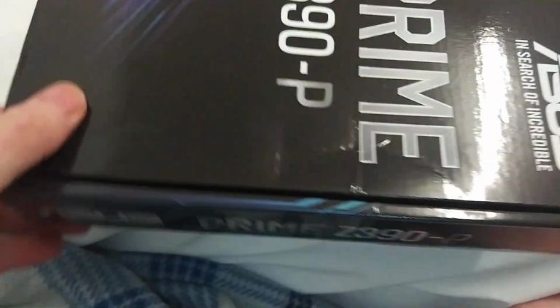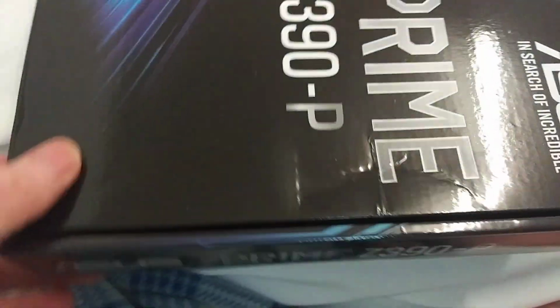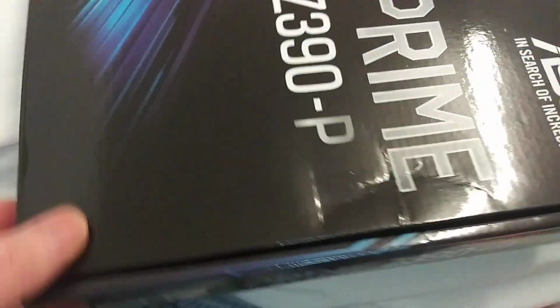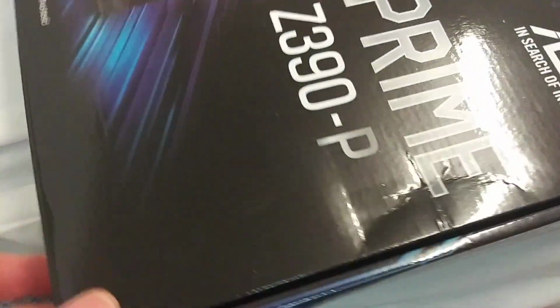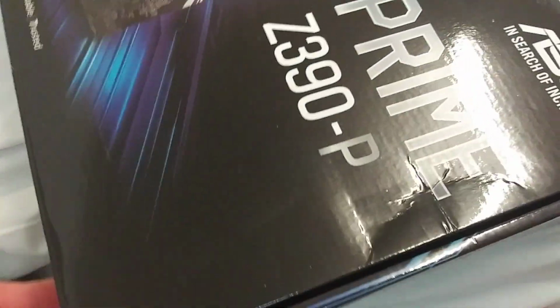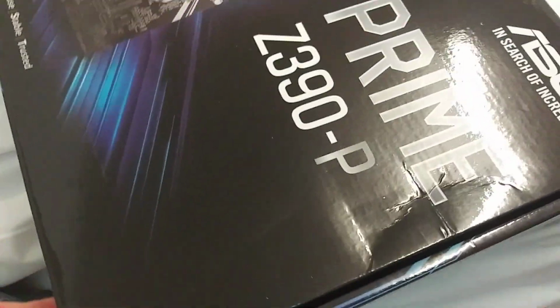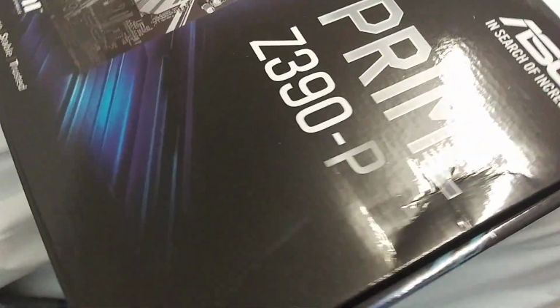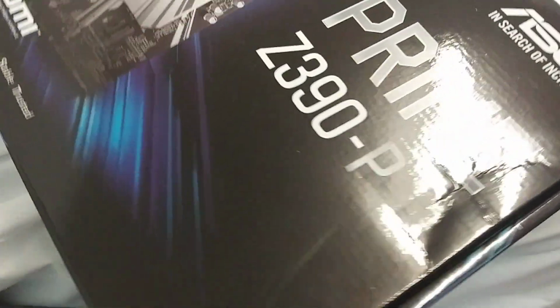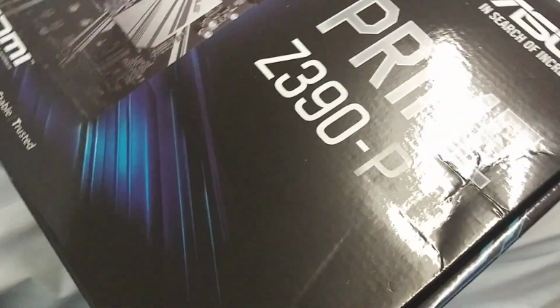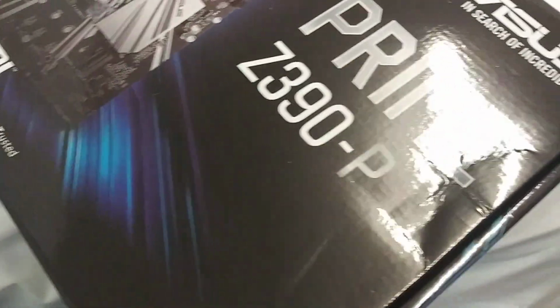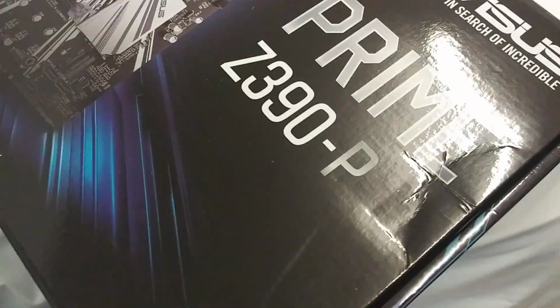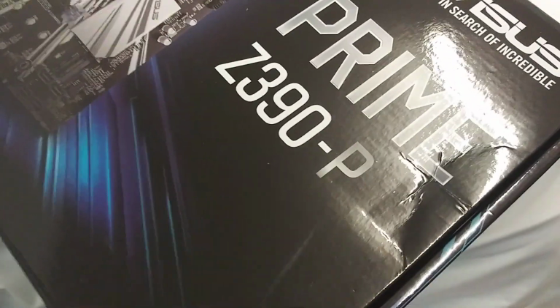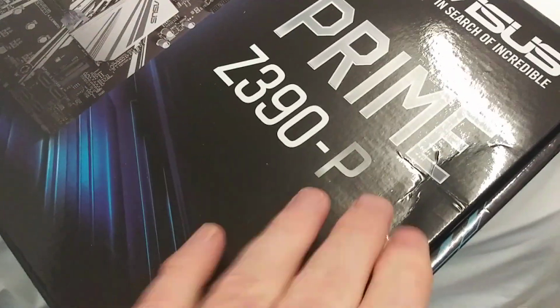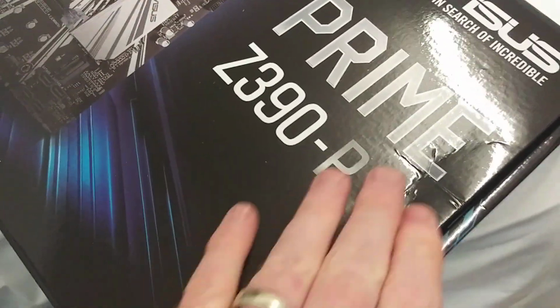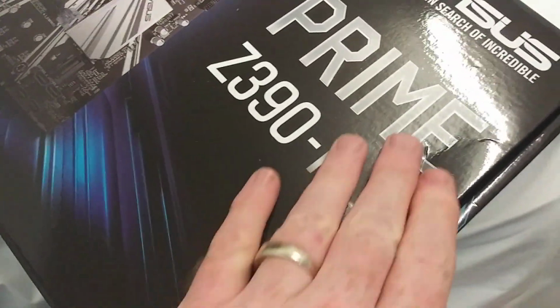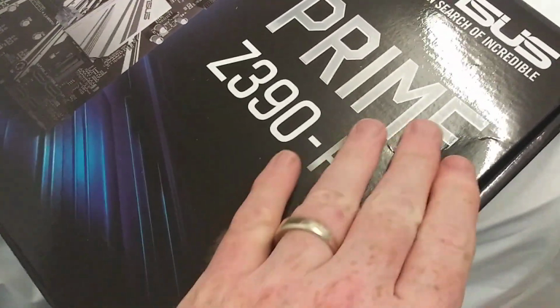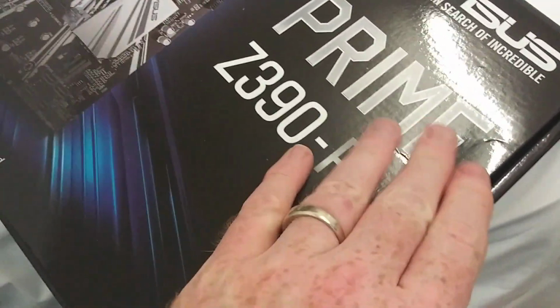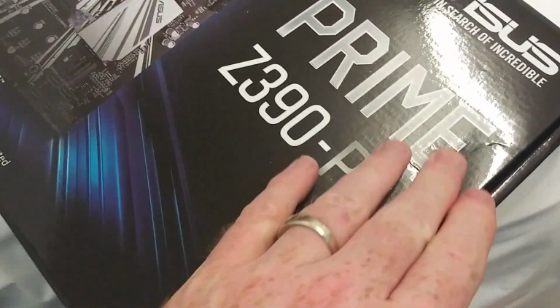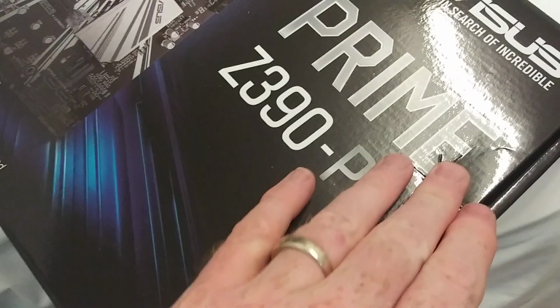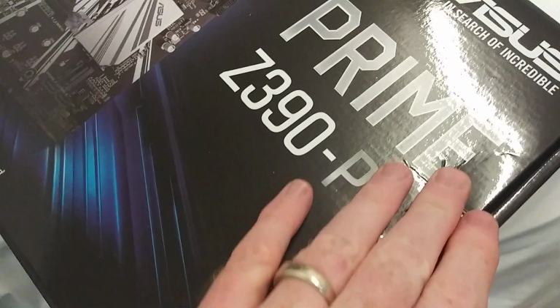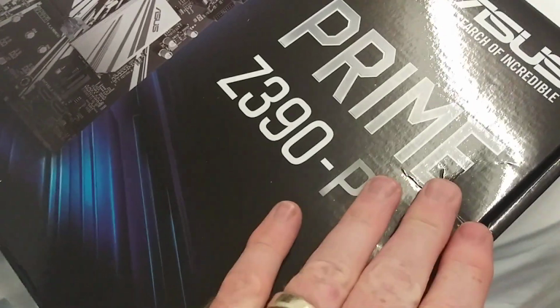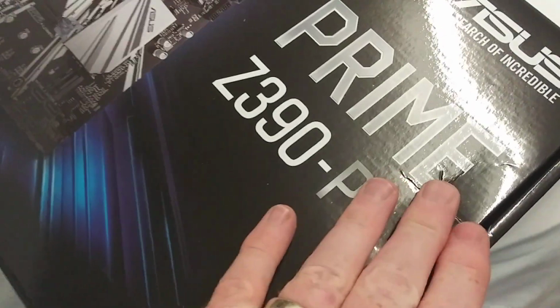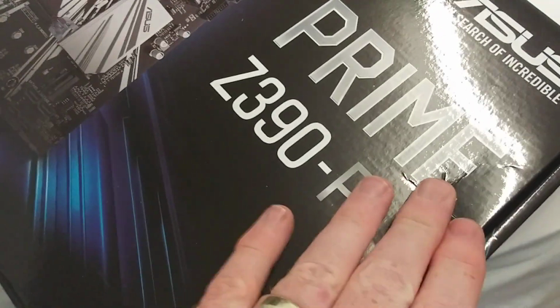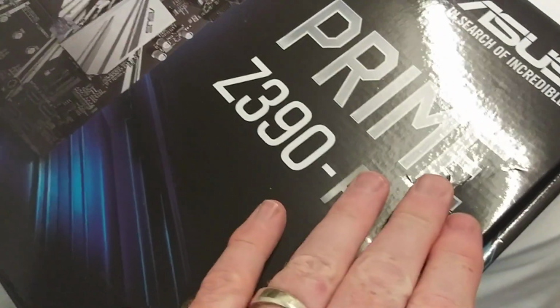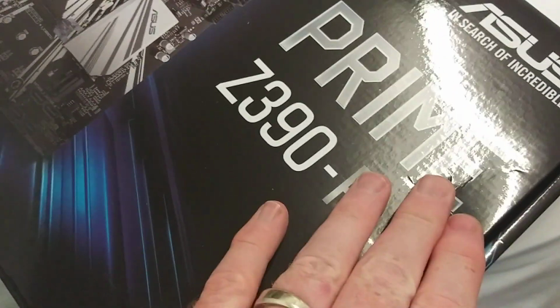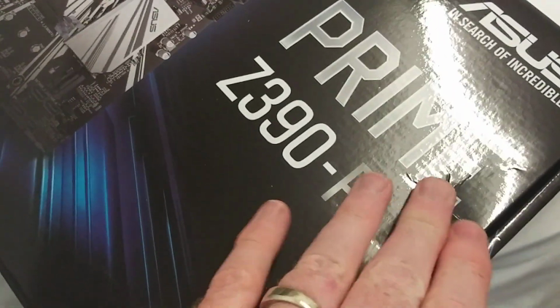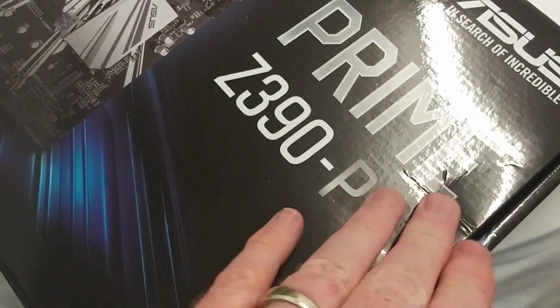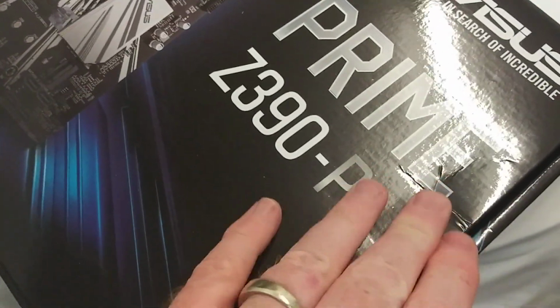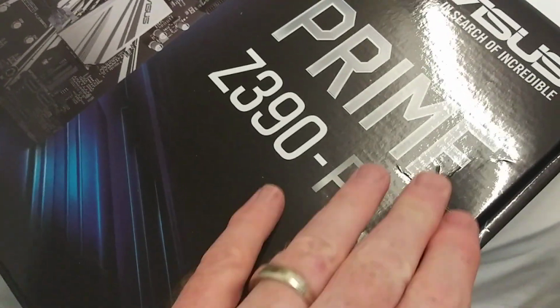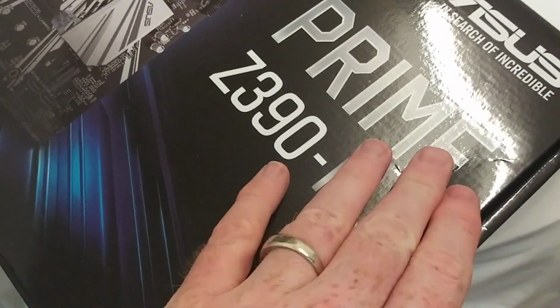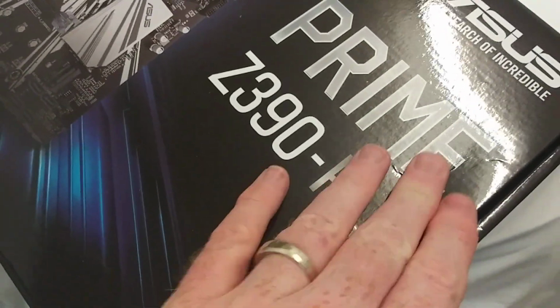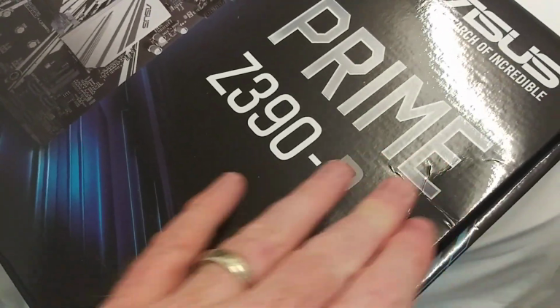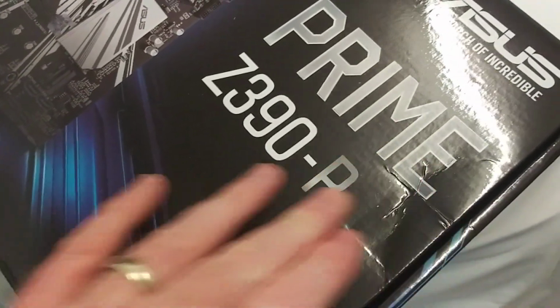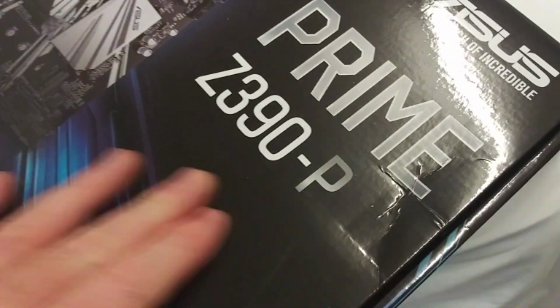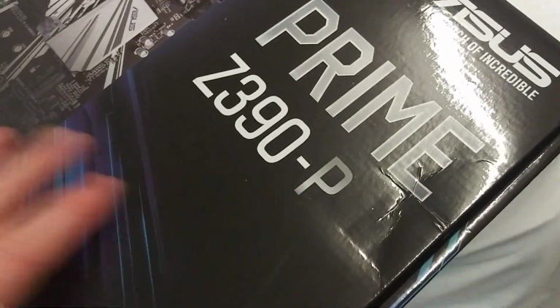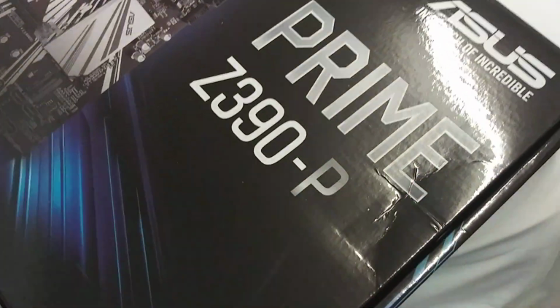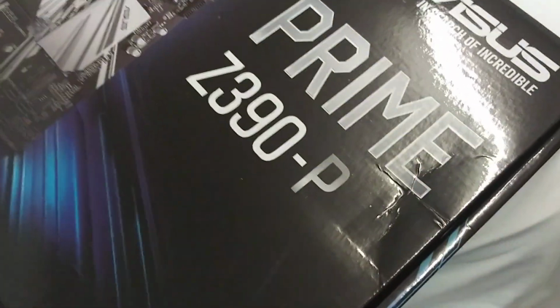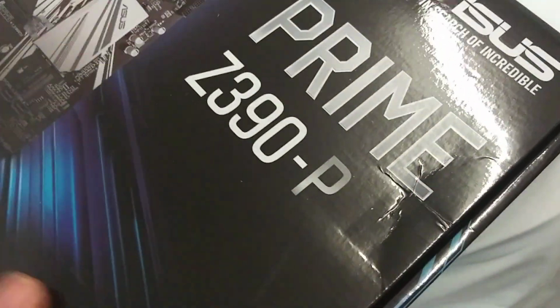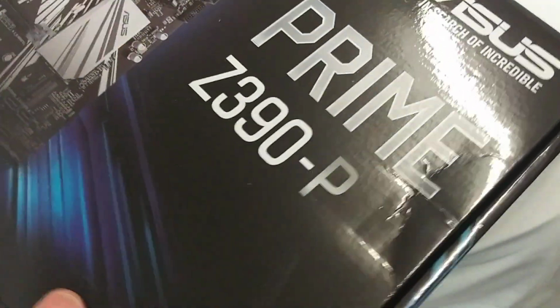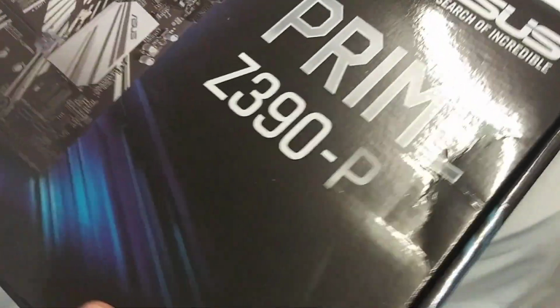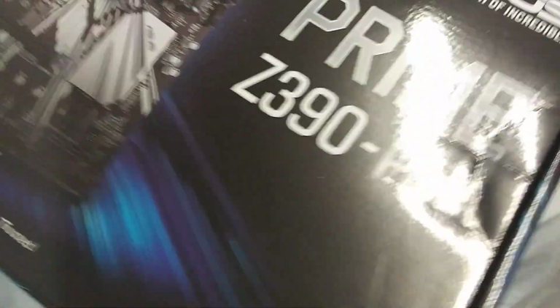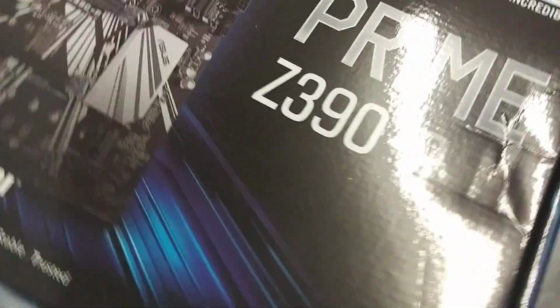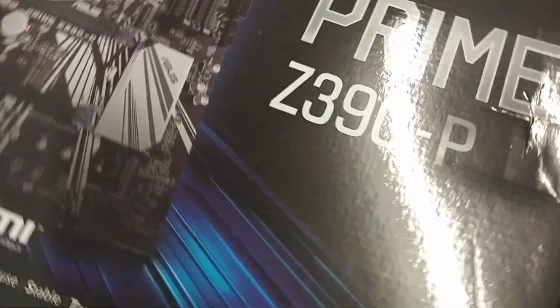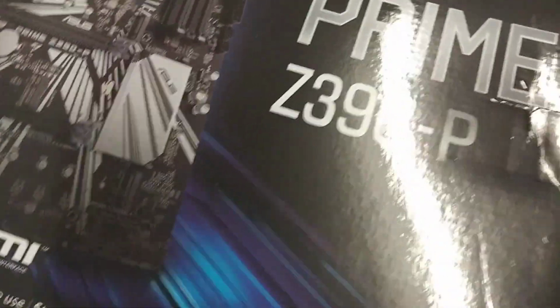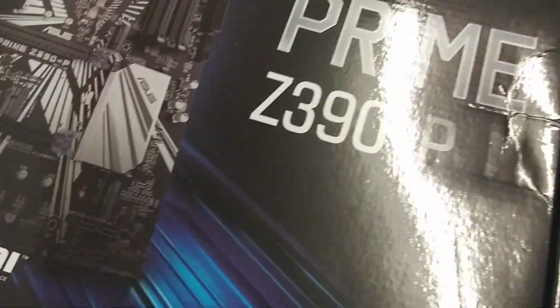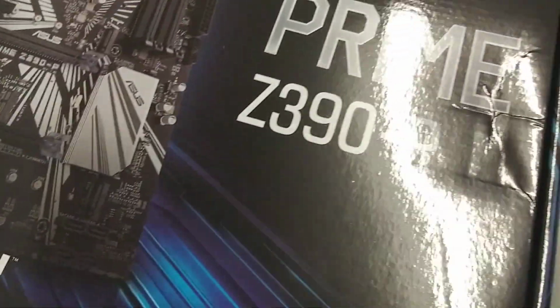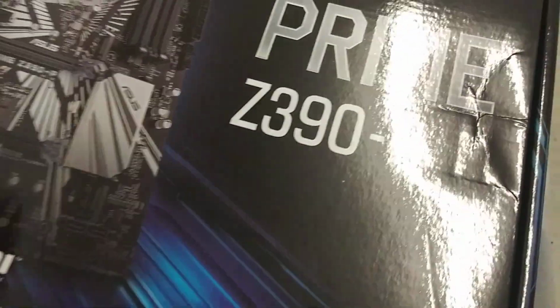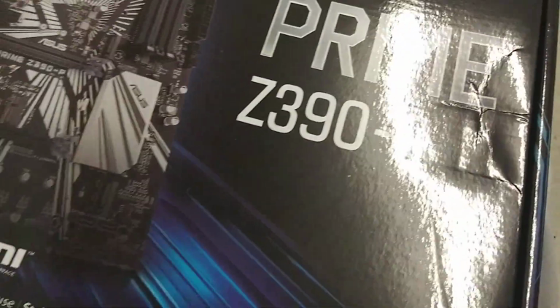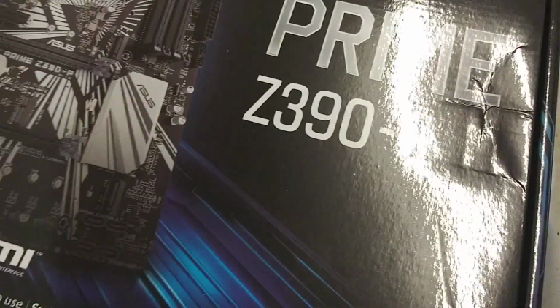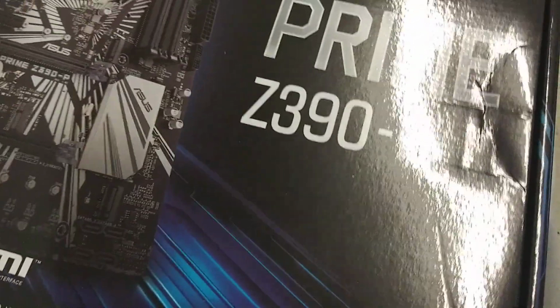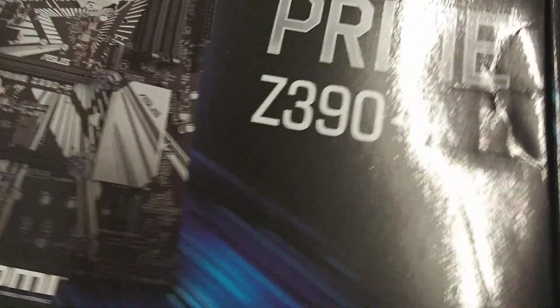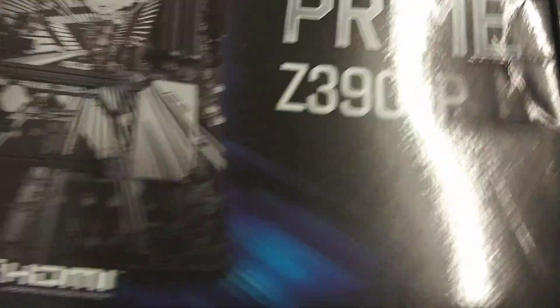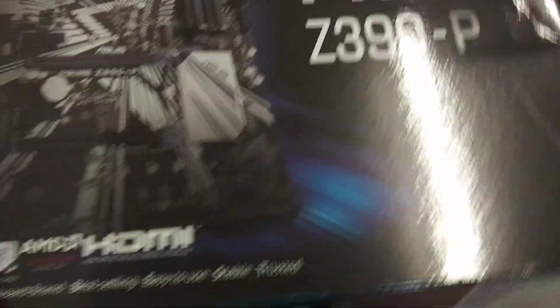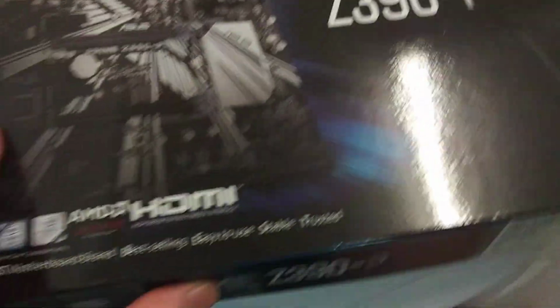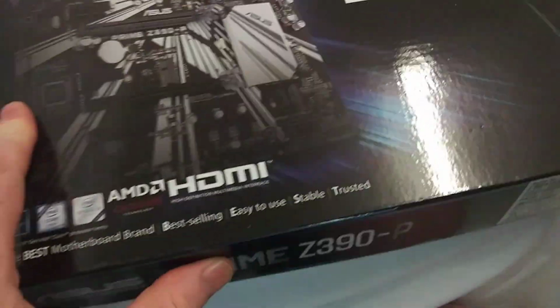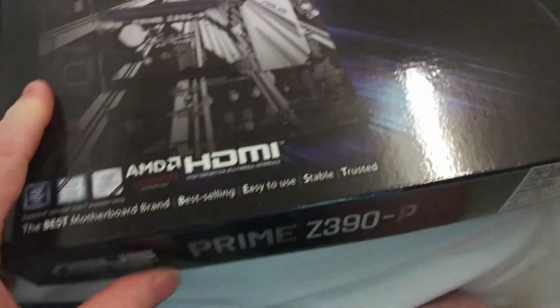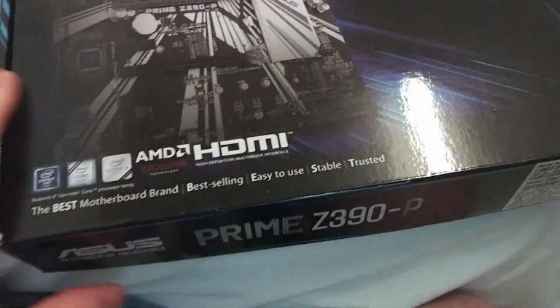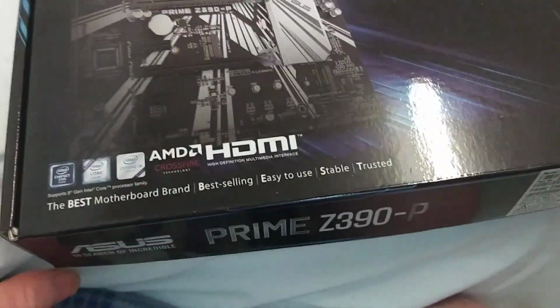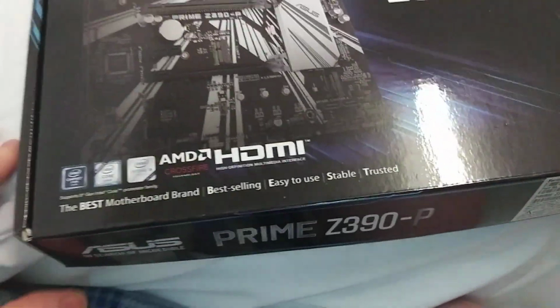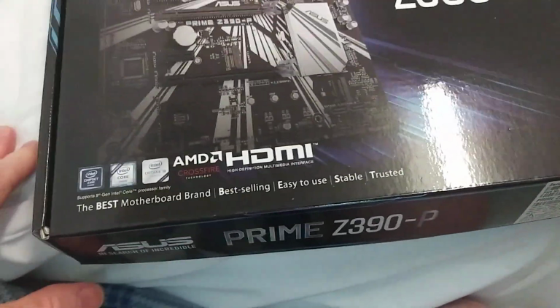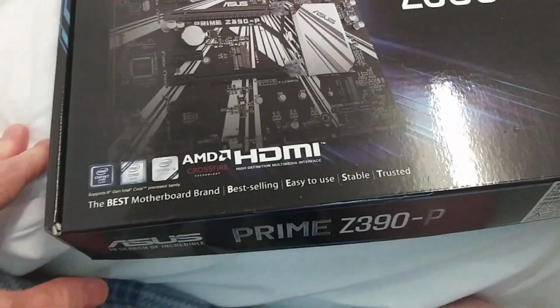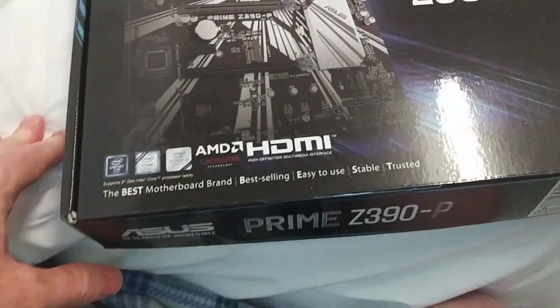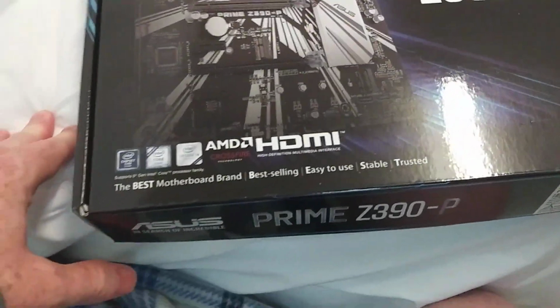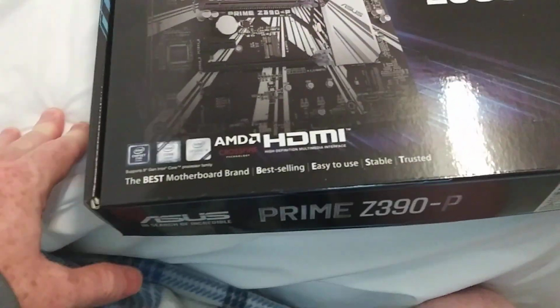I'm still in Africa, and stuff comes here, it gets a little dinged up as you can see there, so hopefully the contents are good.